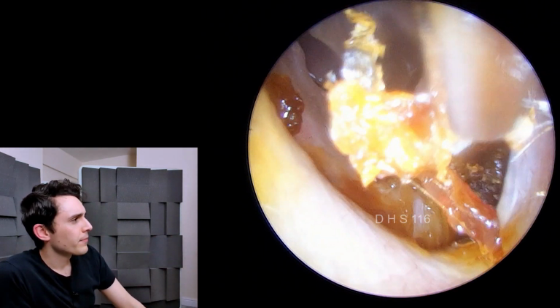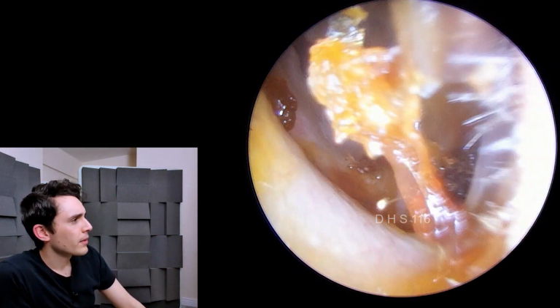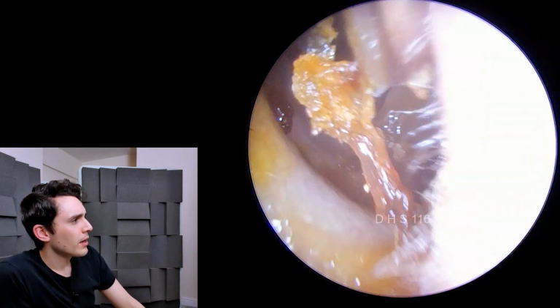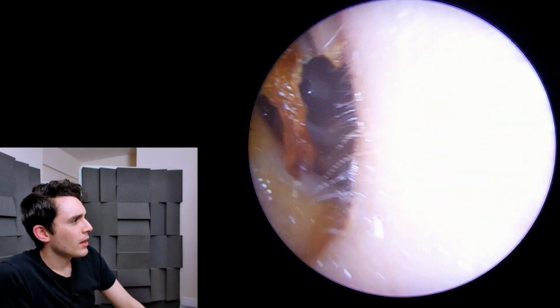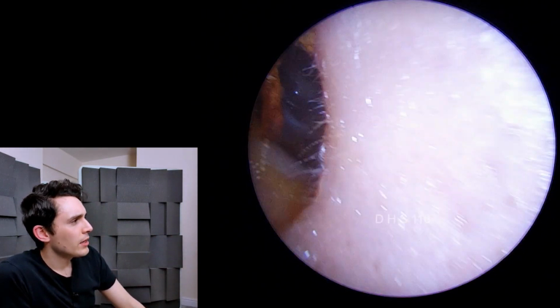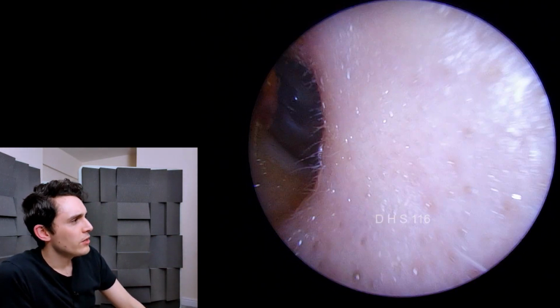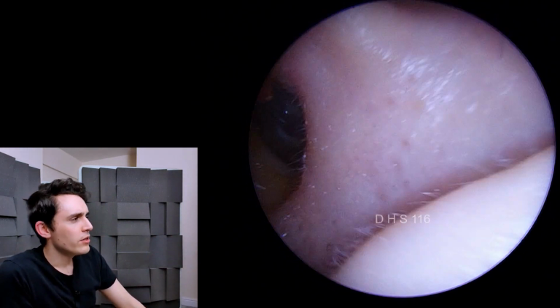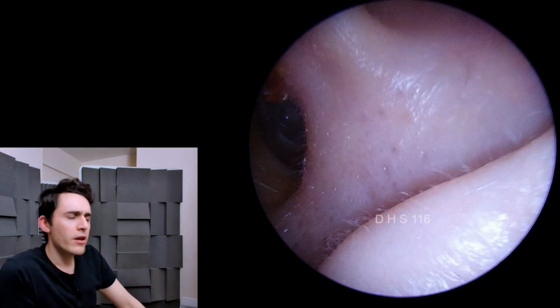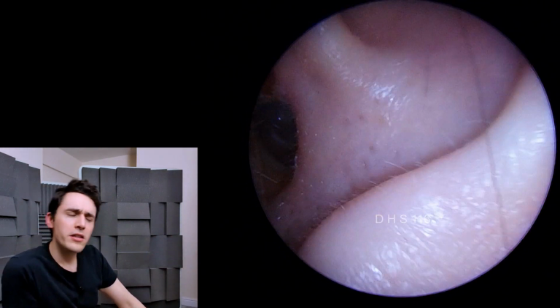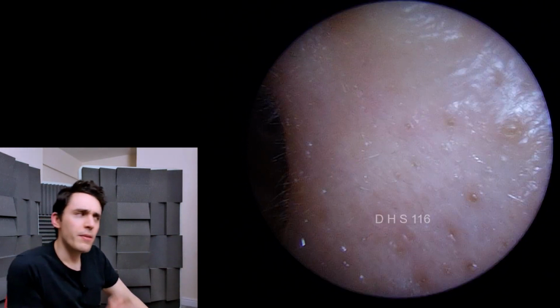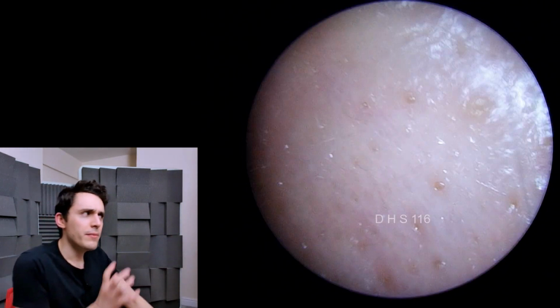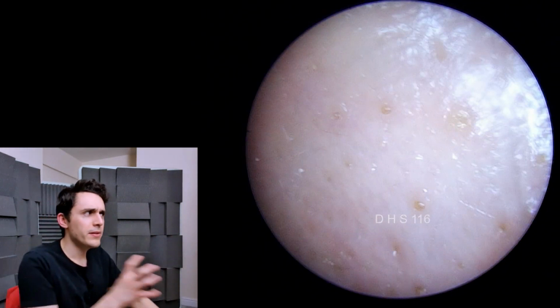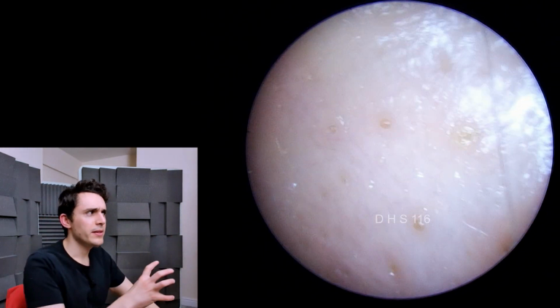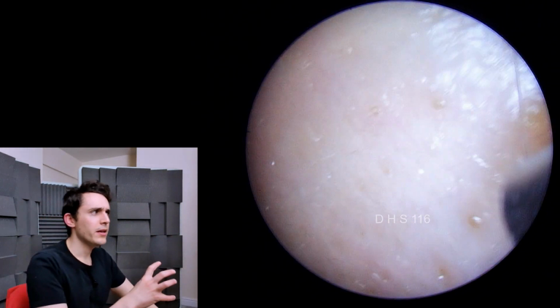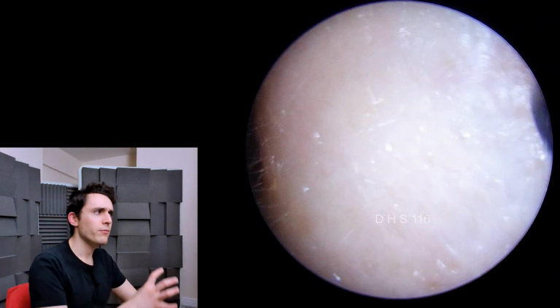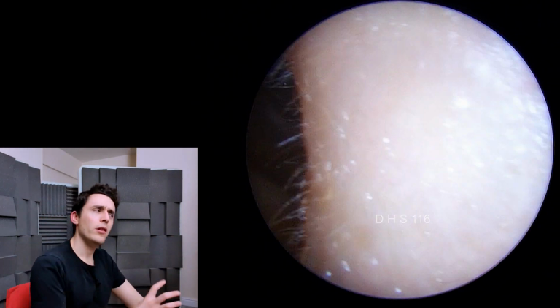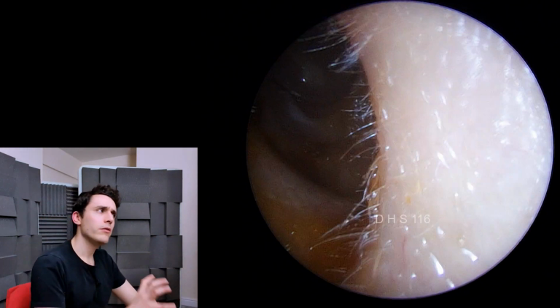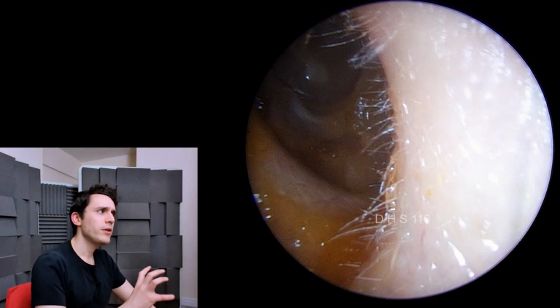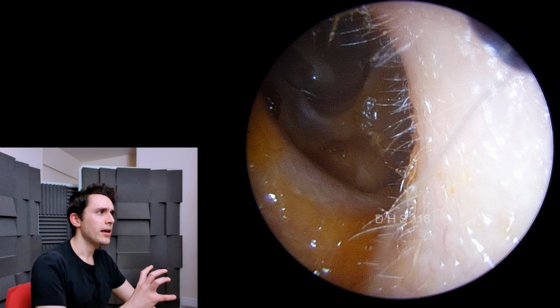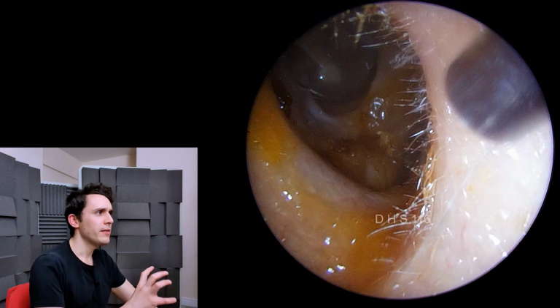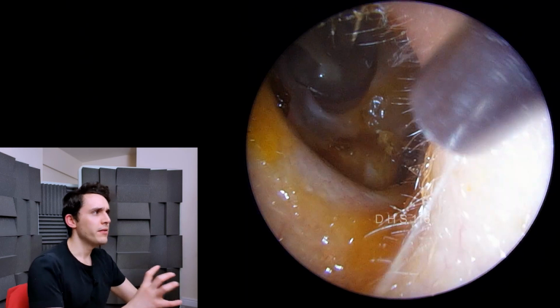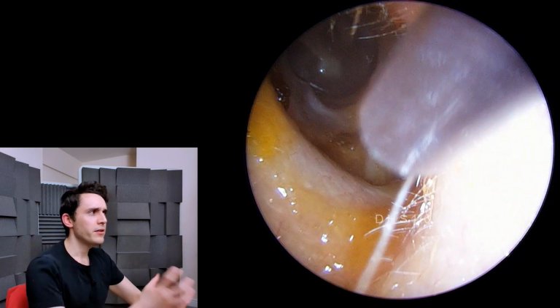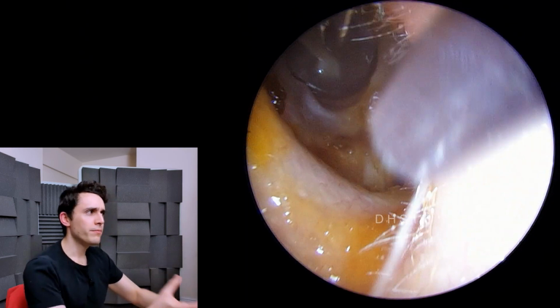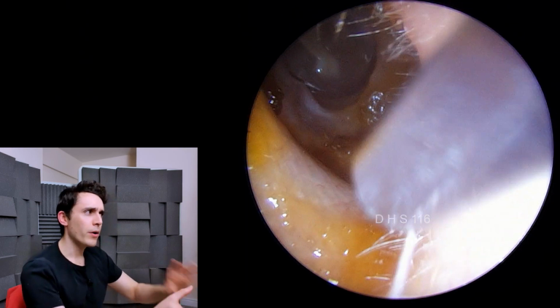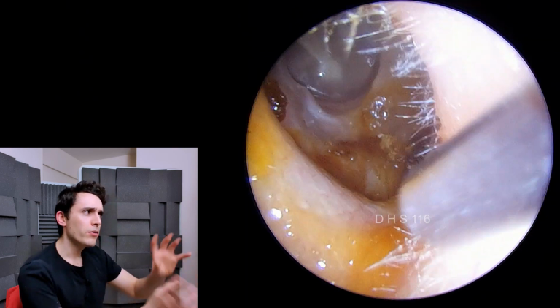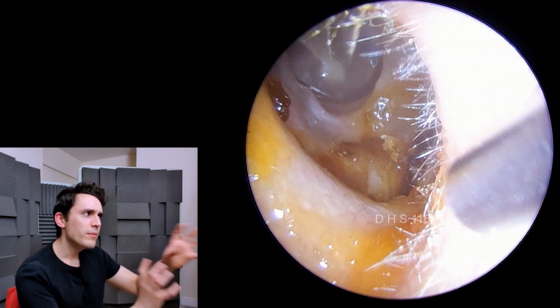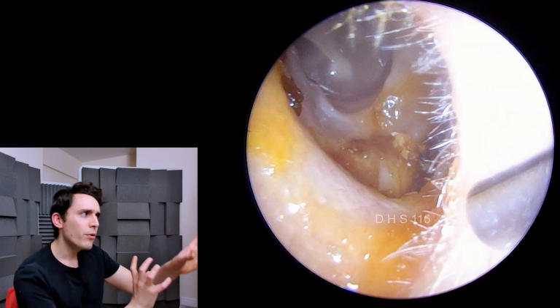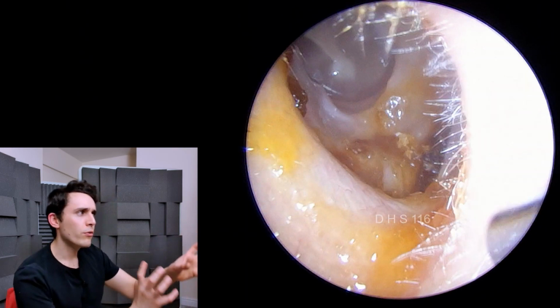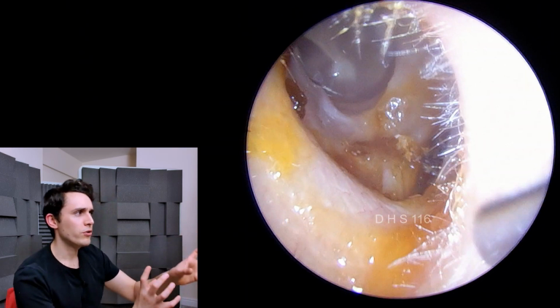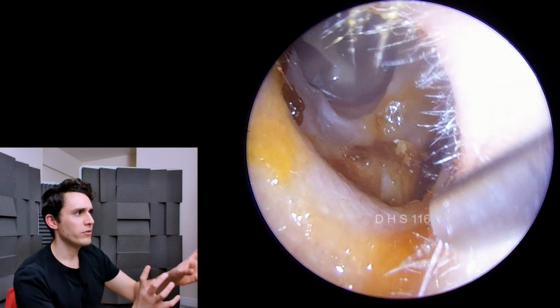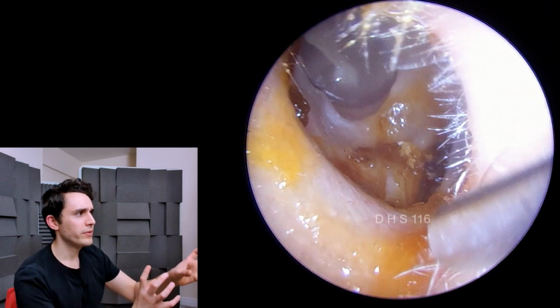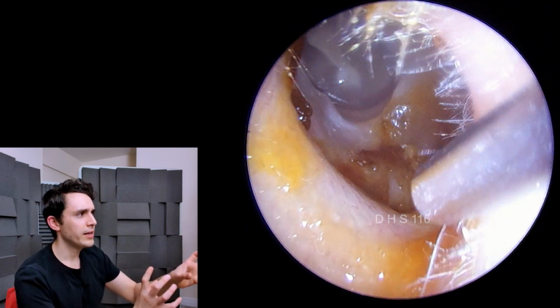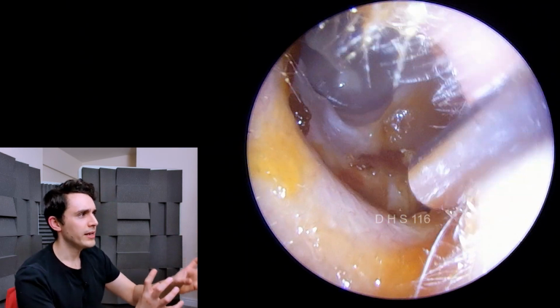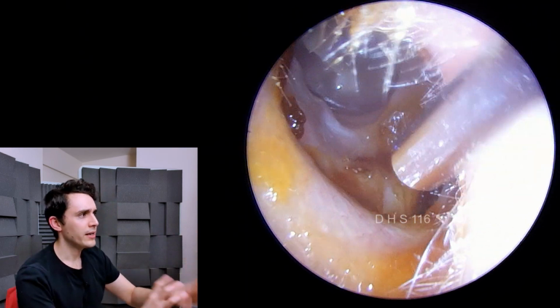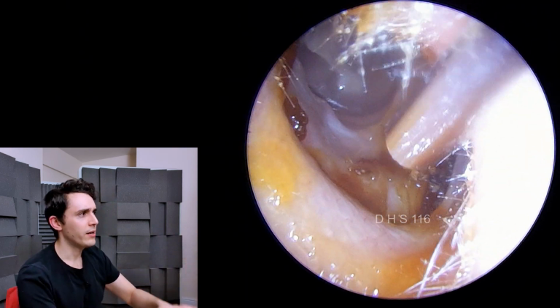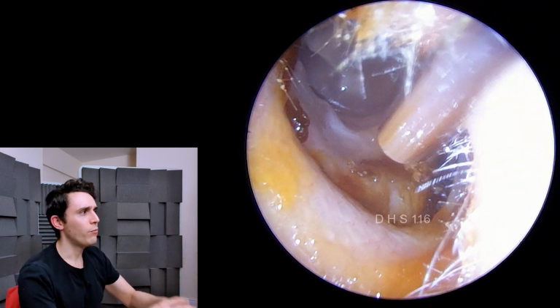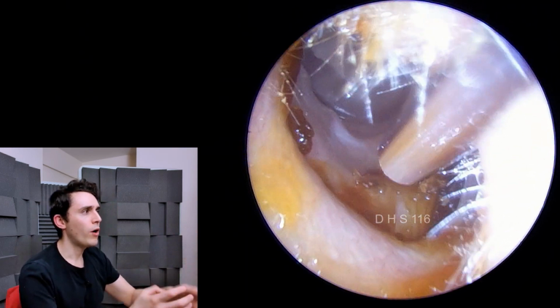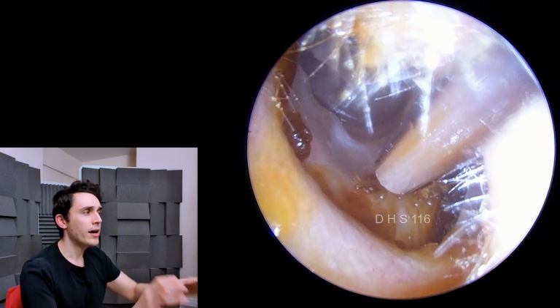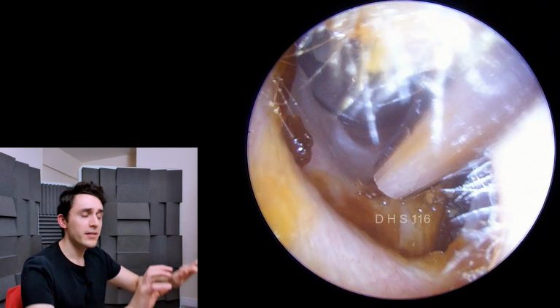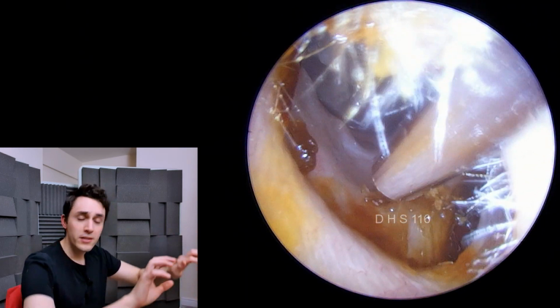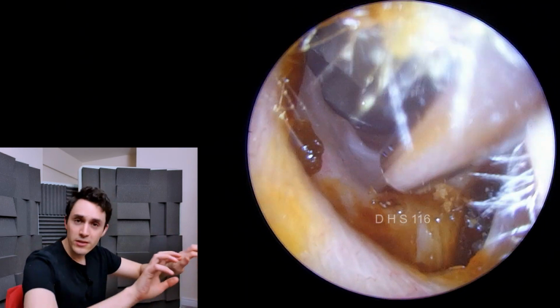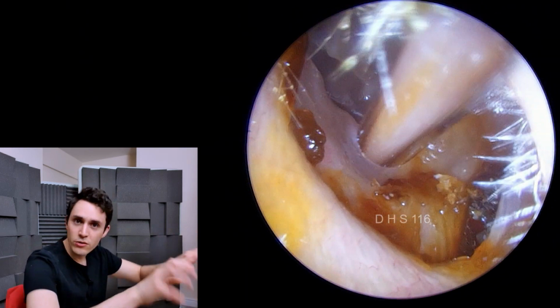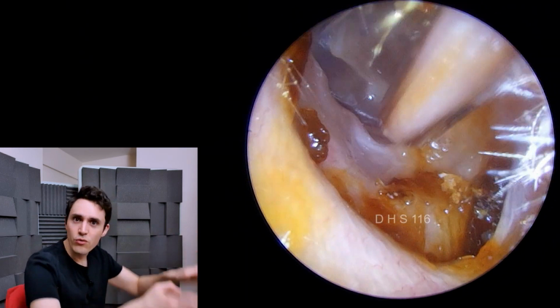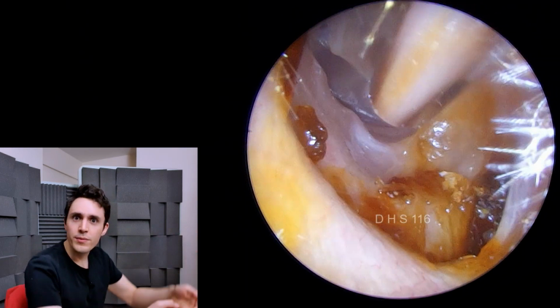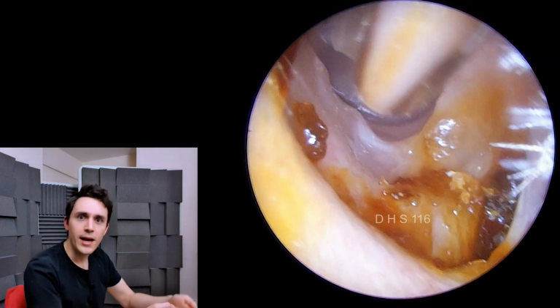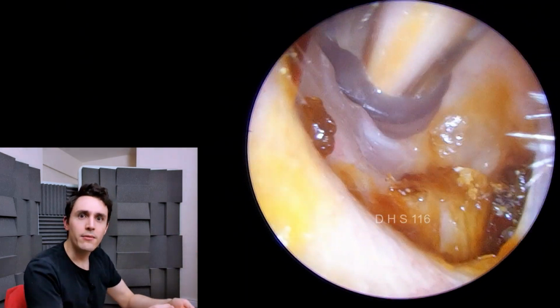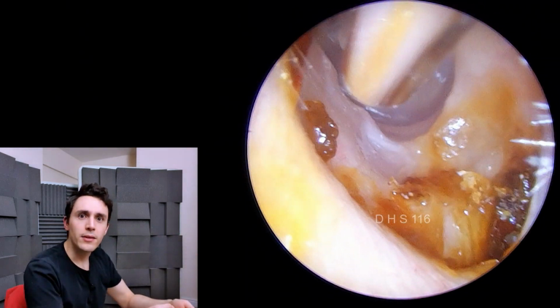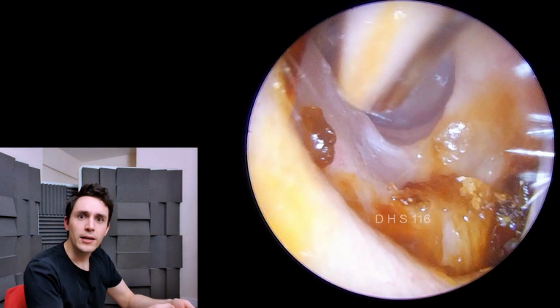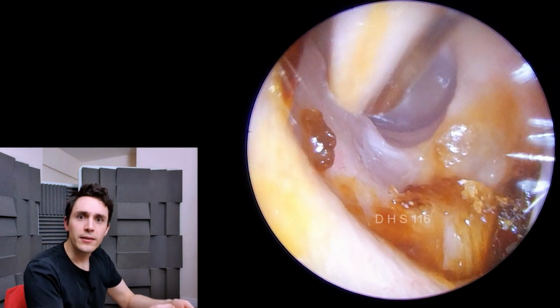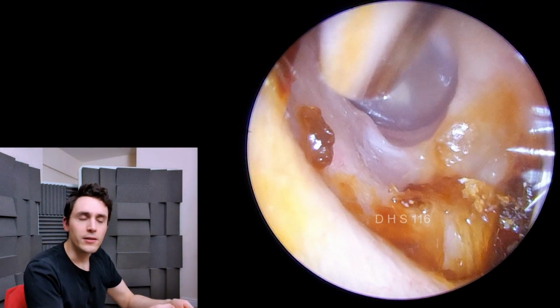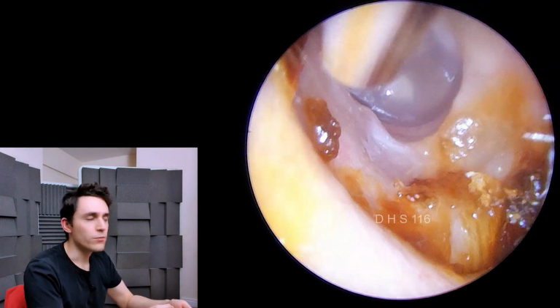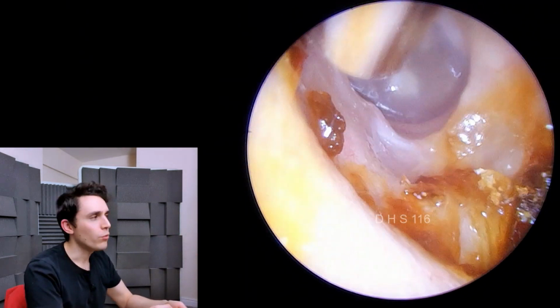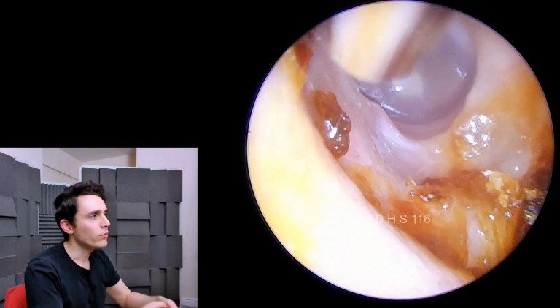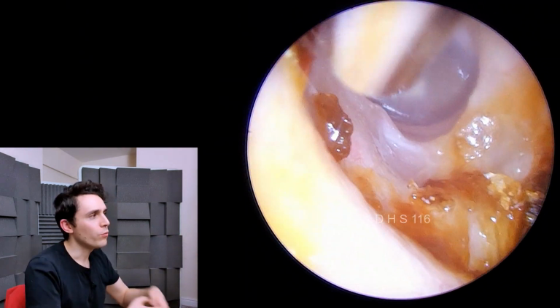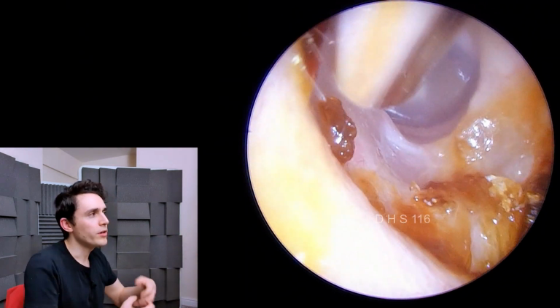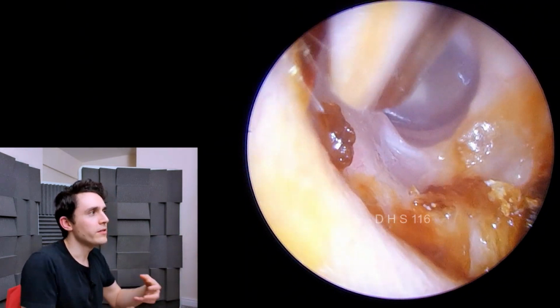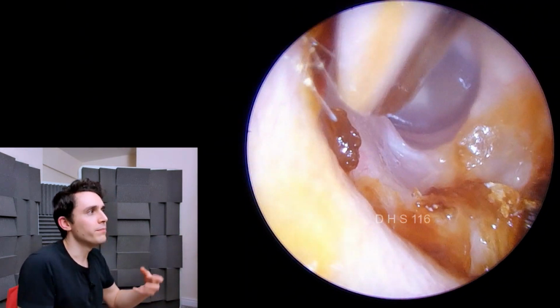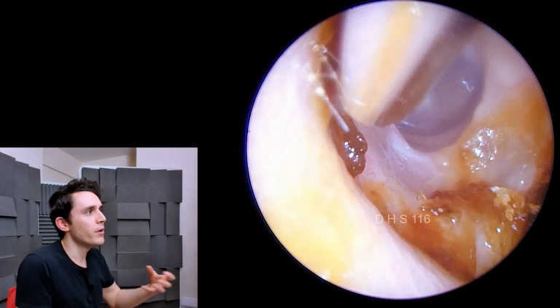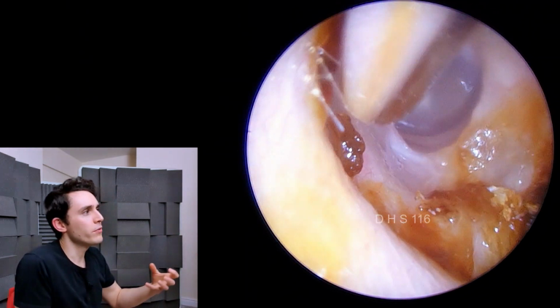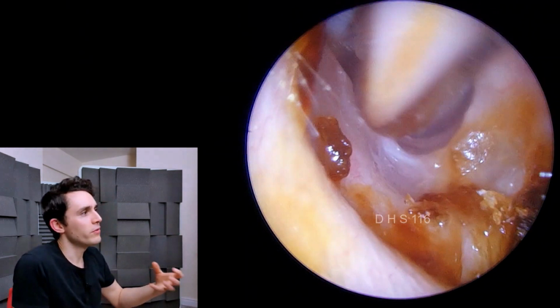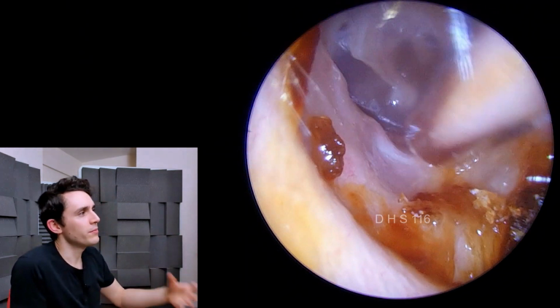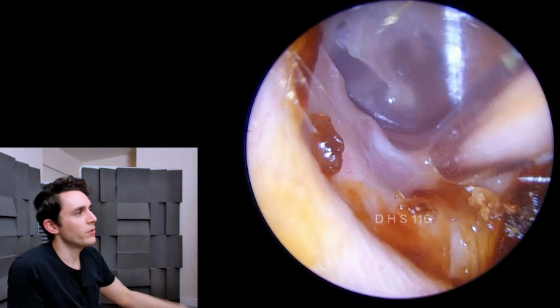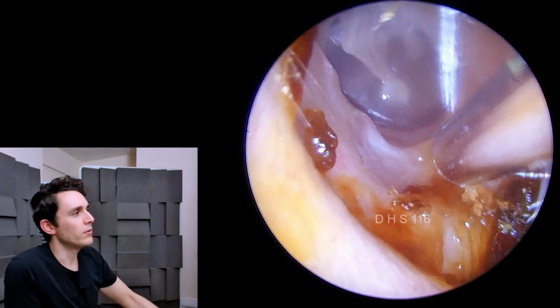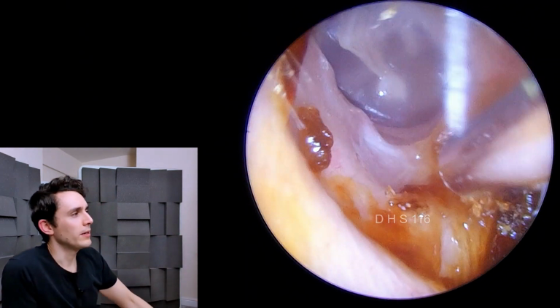You may be thinking: why is this bony portion of the ear canal scooped out like this? What is bone remodeling?